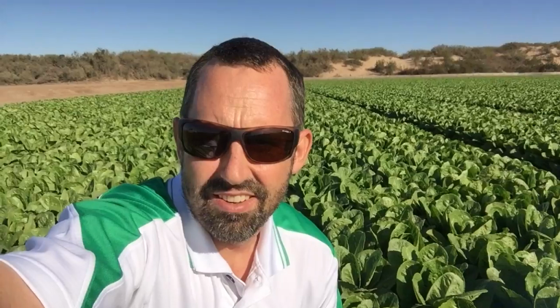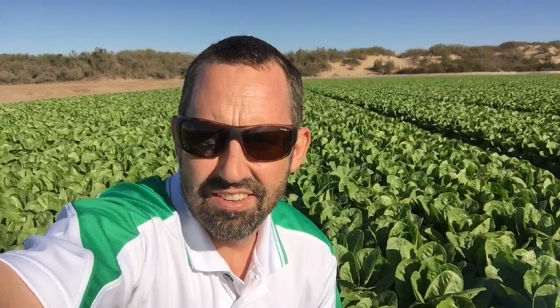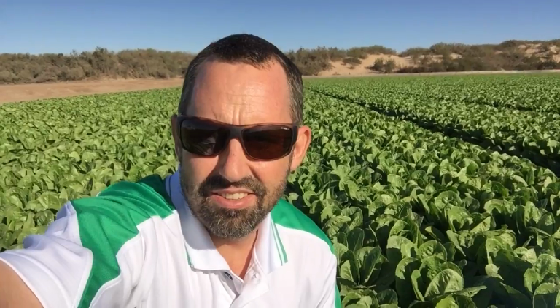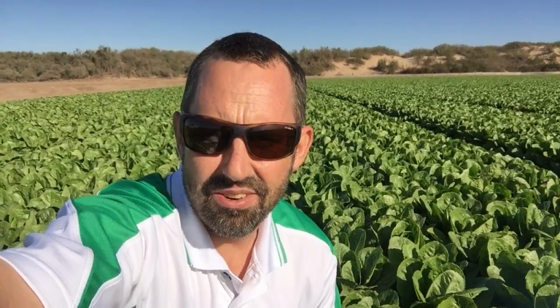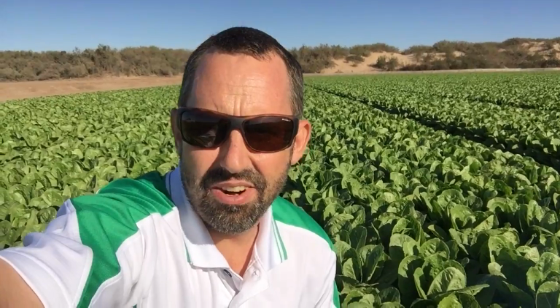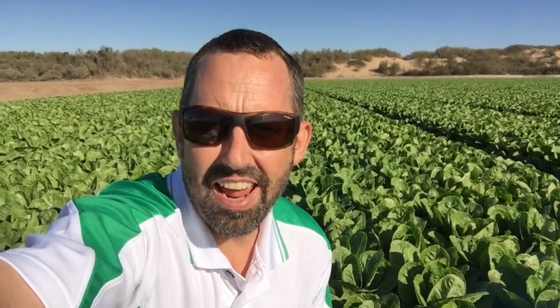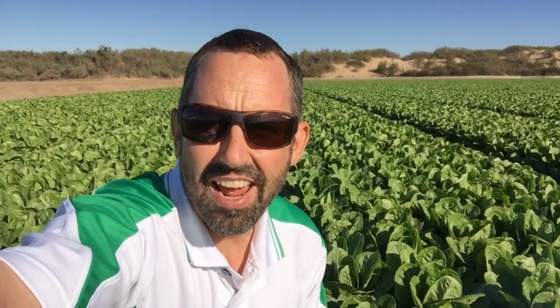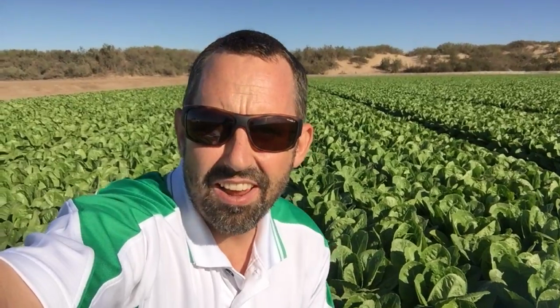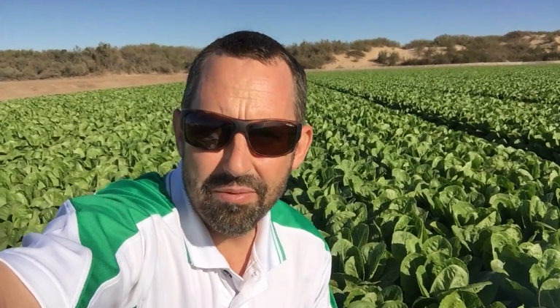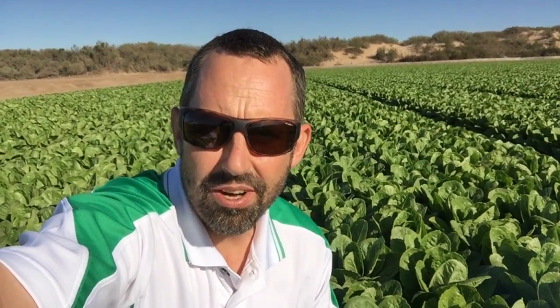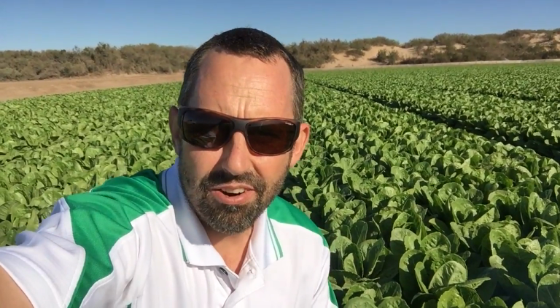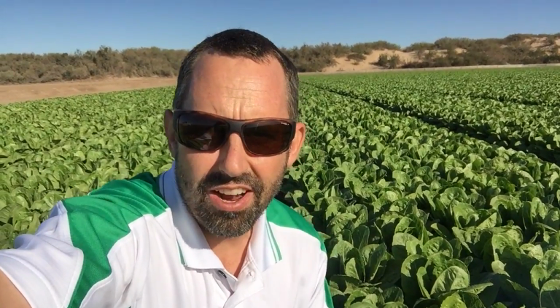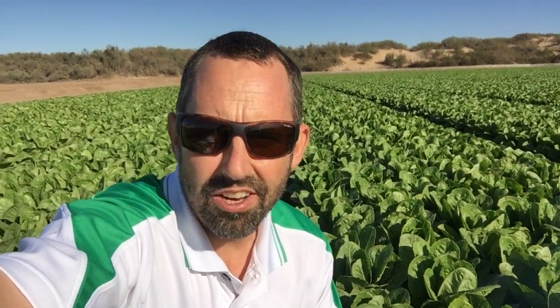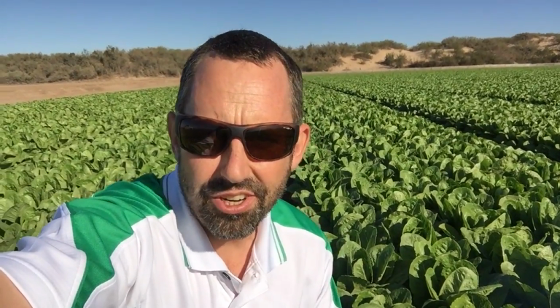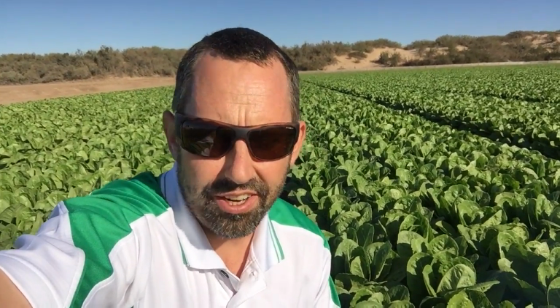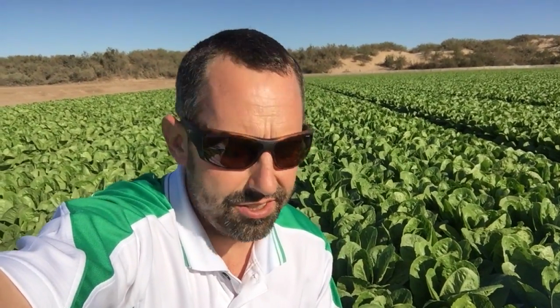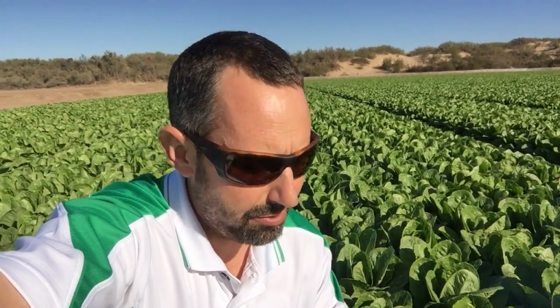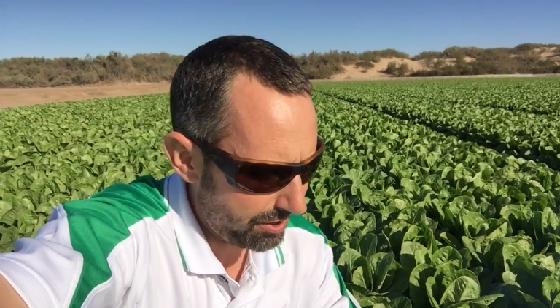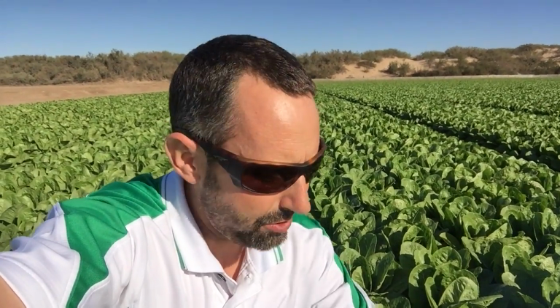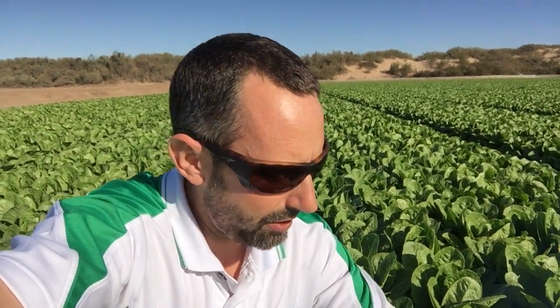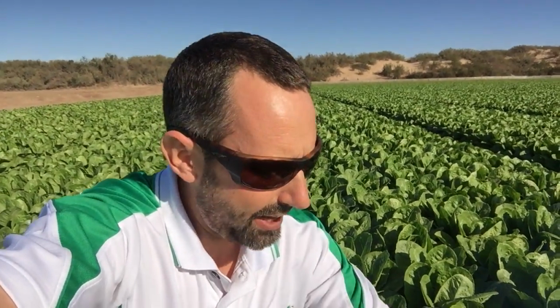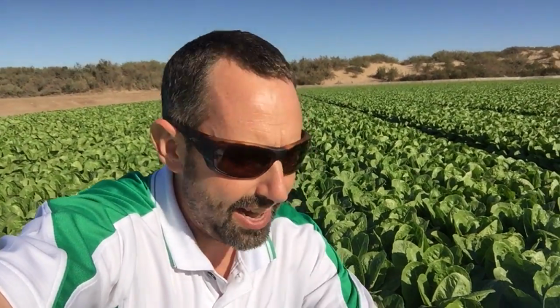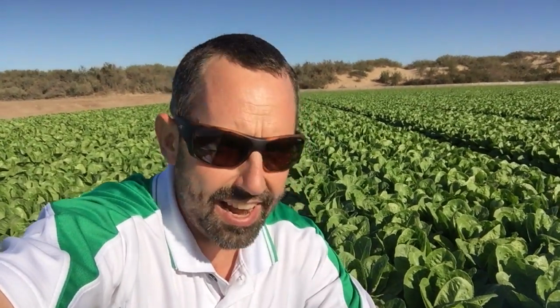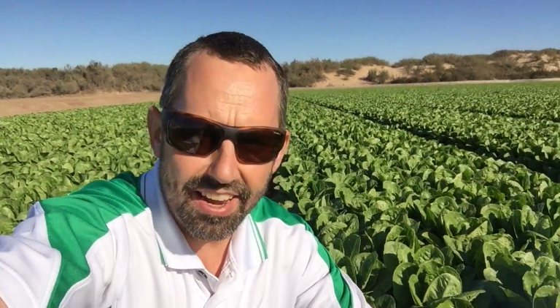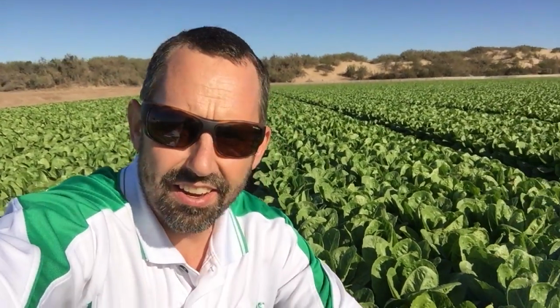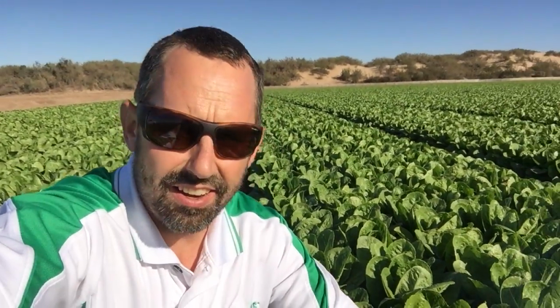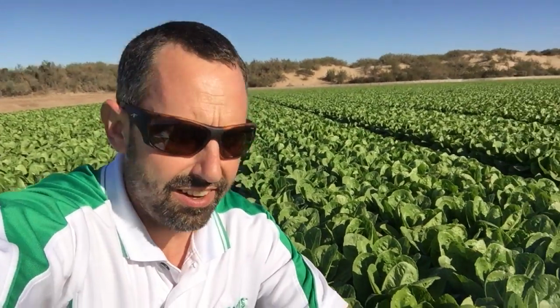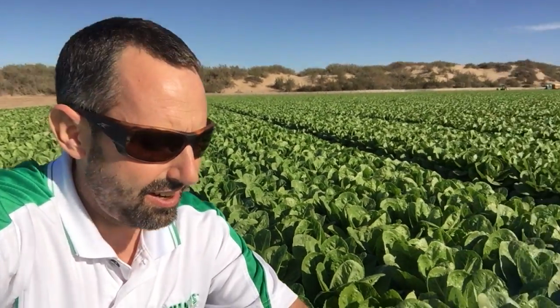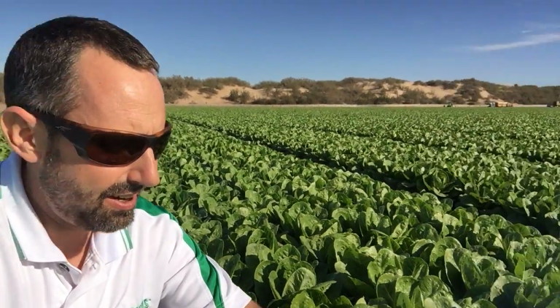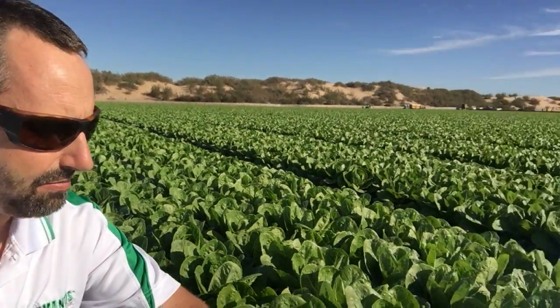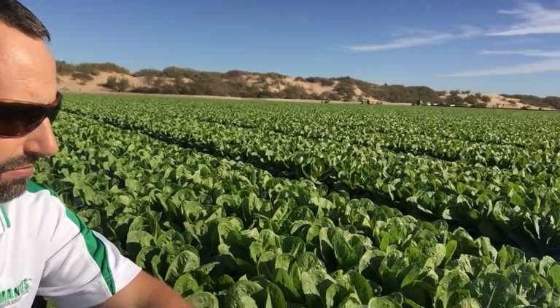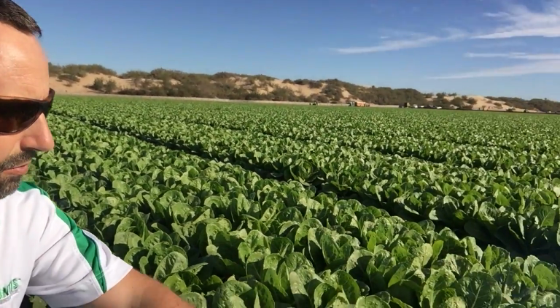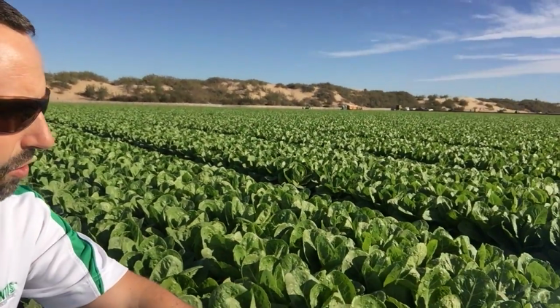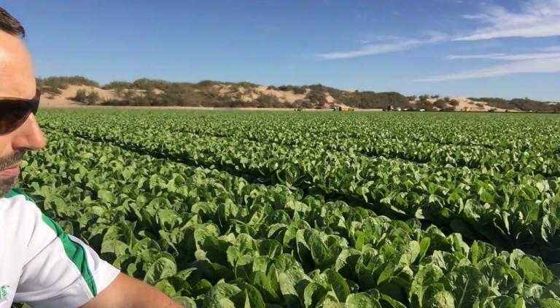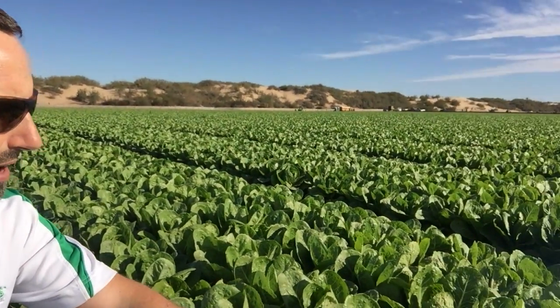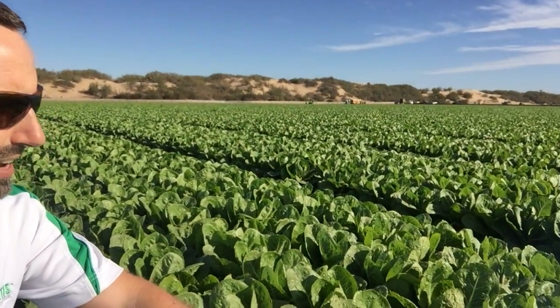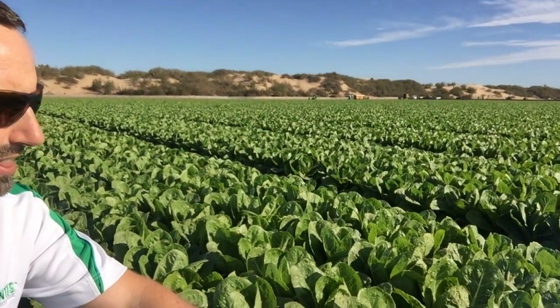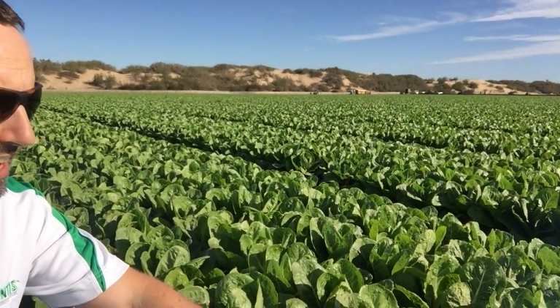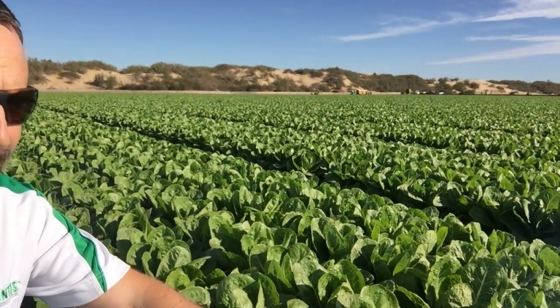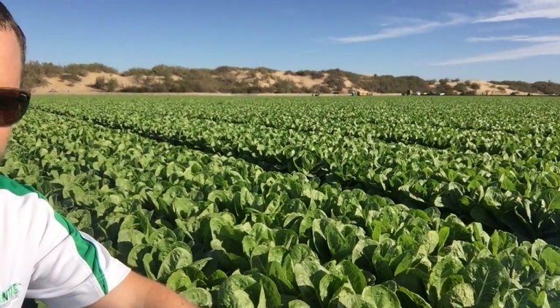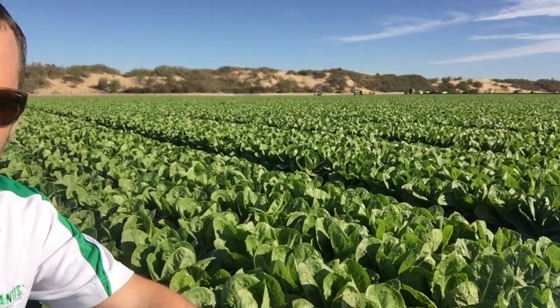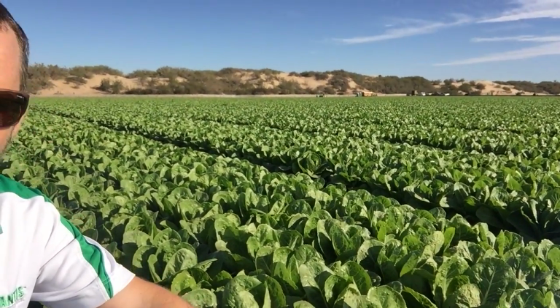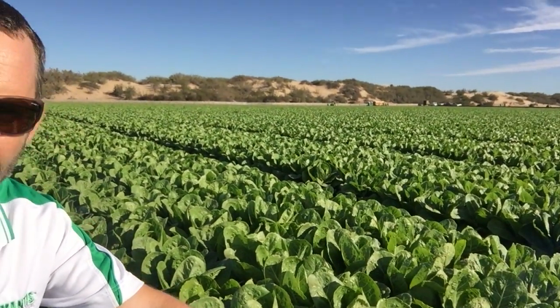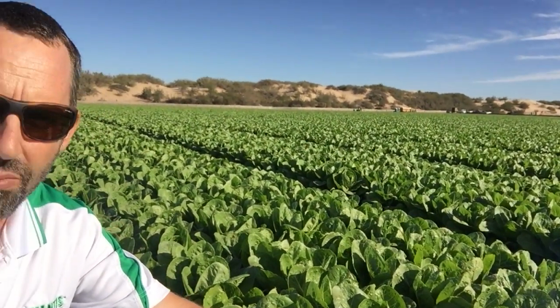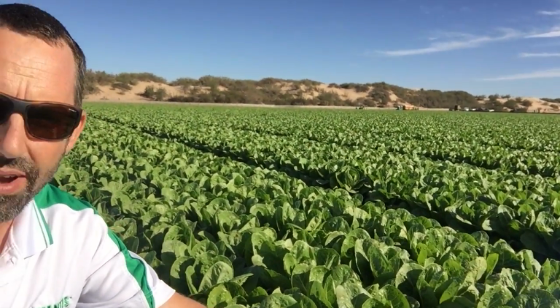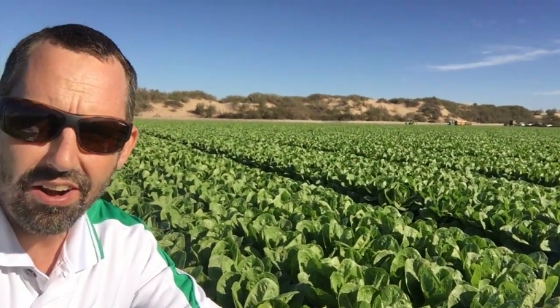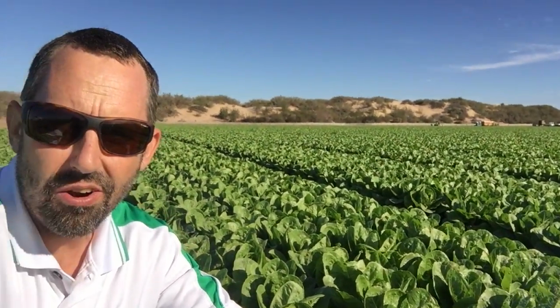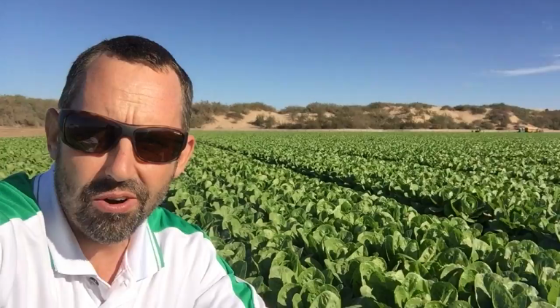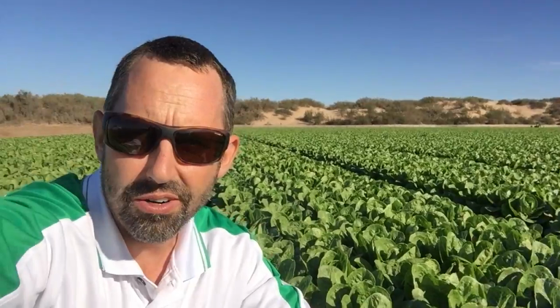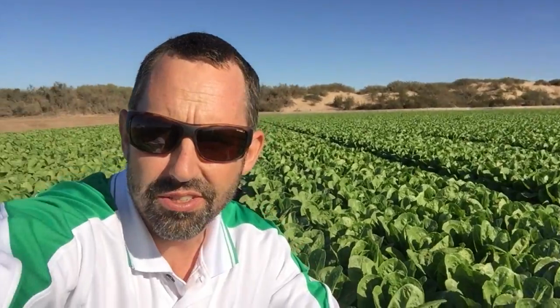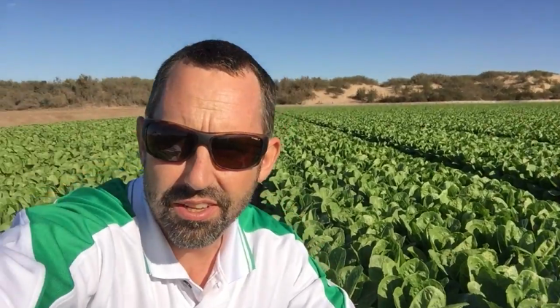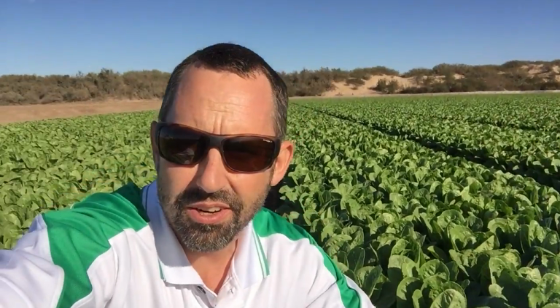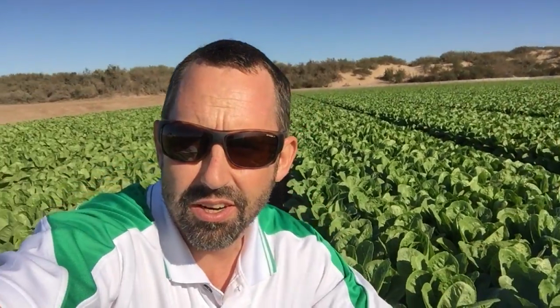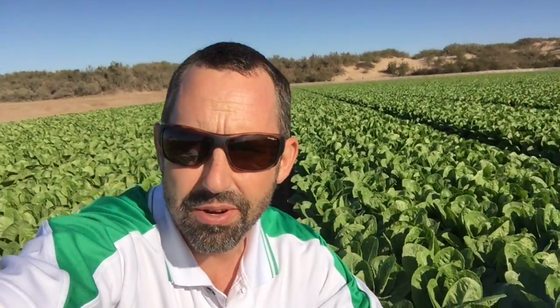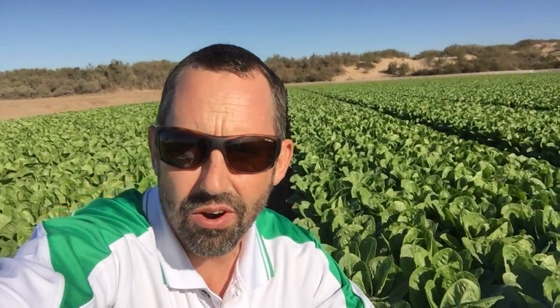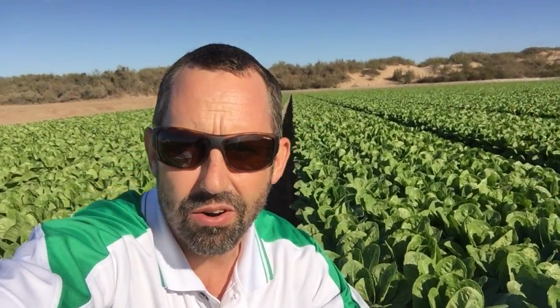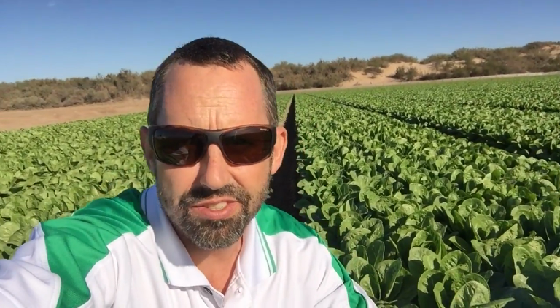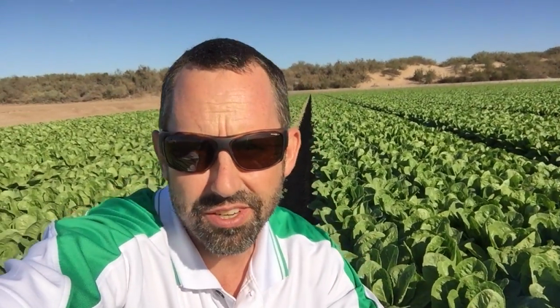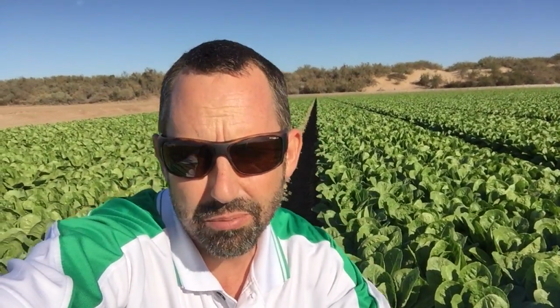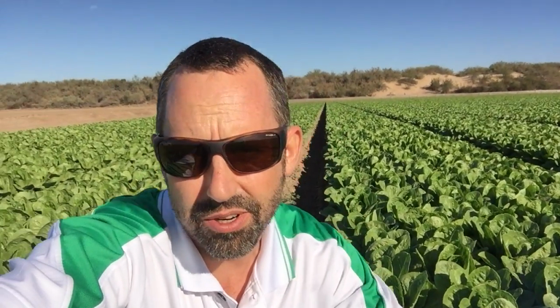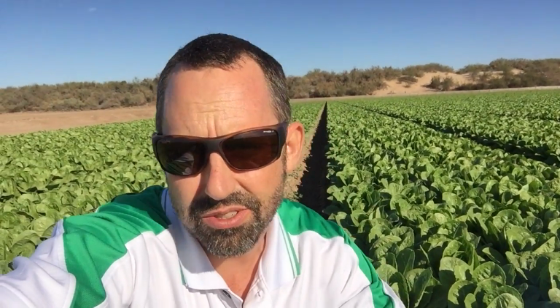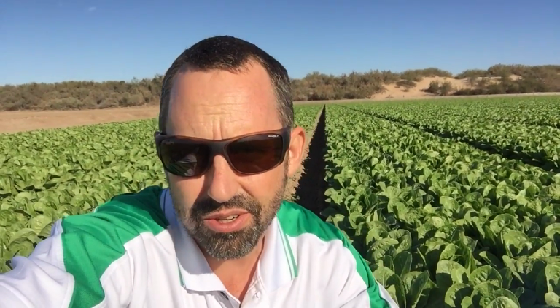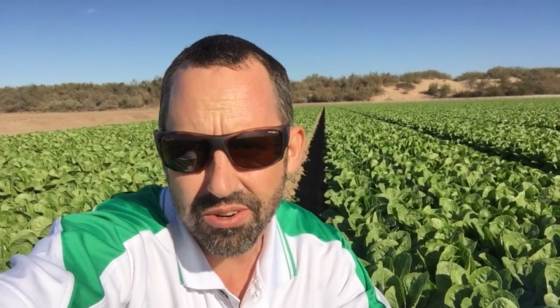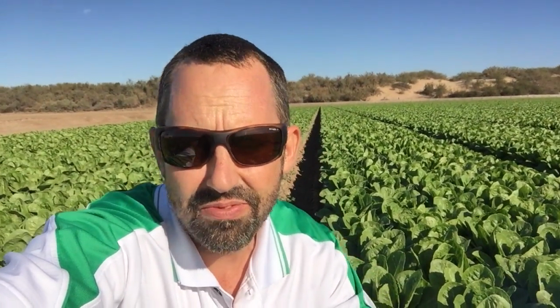Today I'm here checking some of these organic romaine lettuce, romaine hearts, that they're going to be harvesting pretty soon.